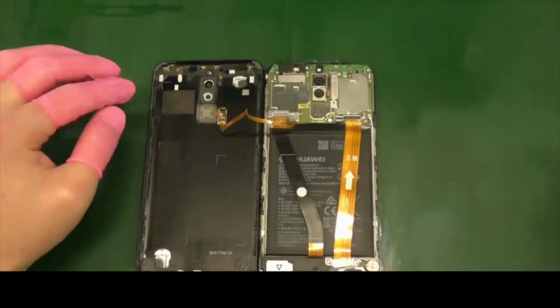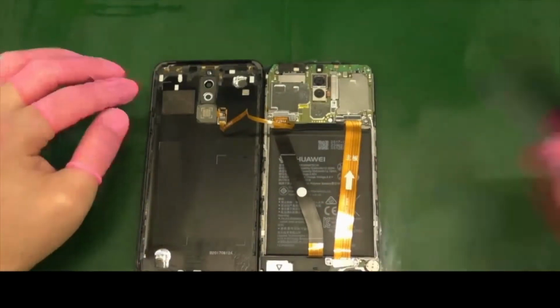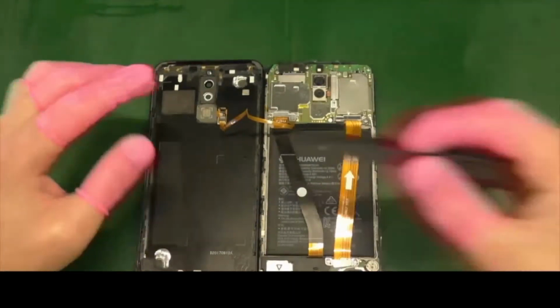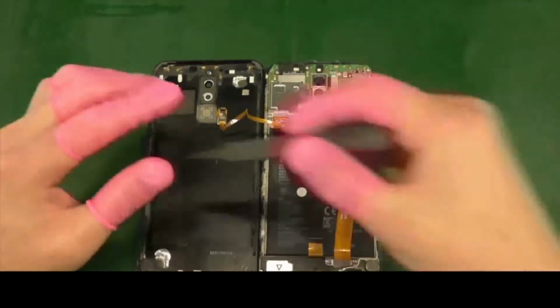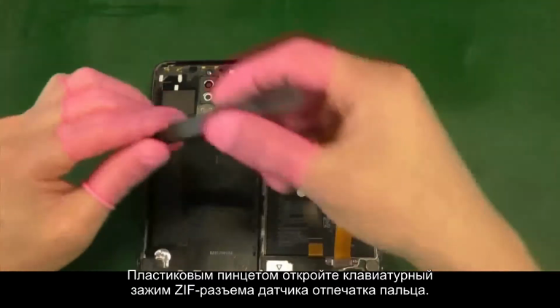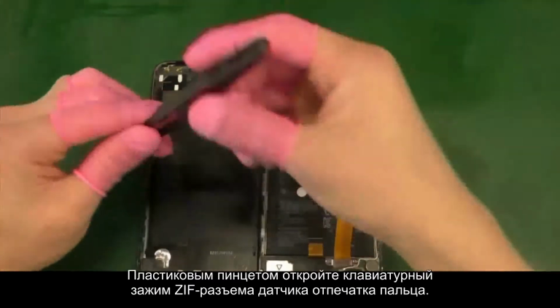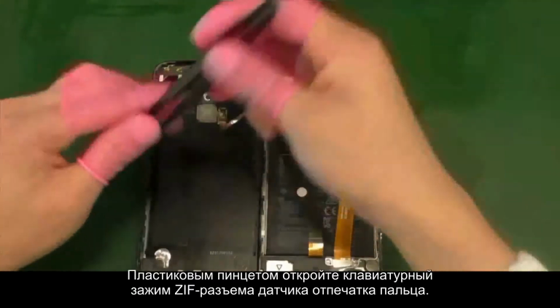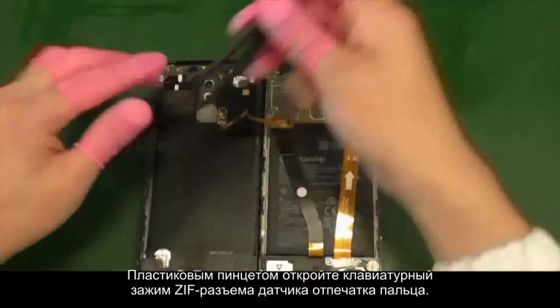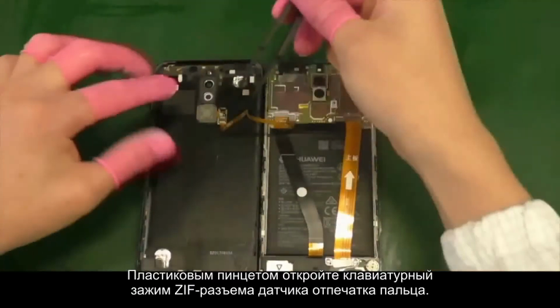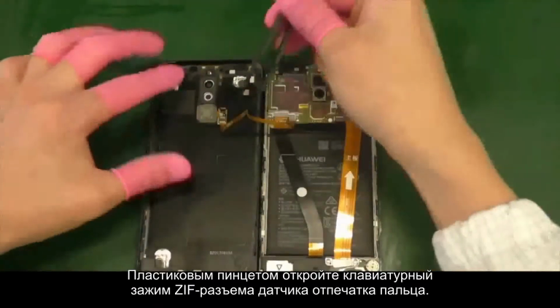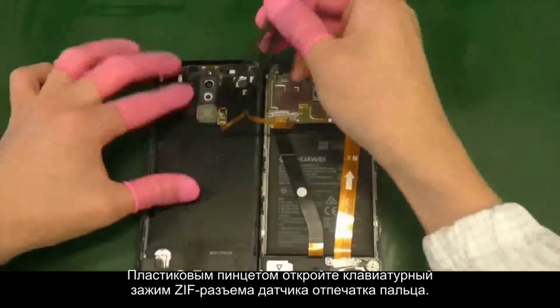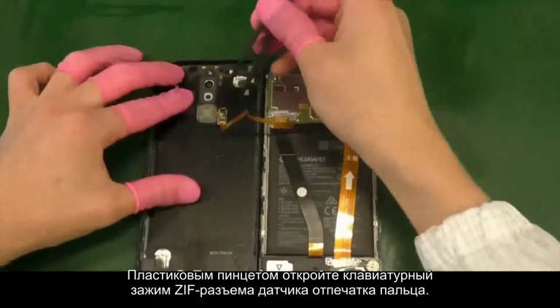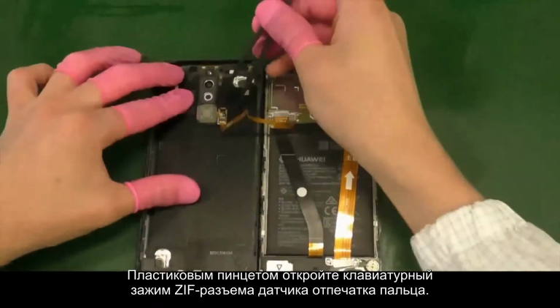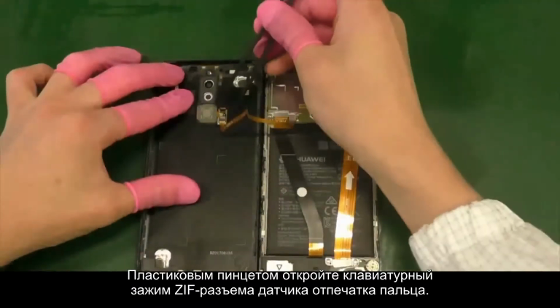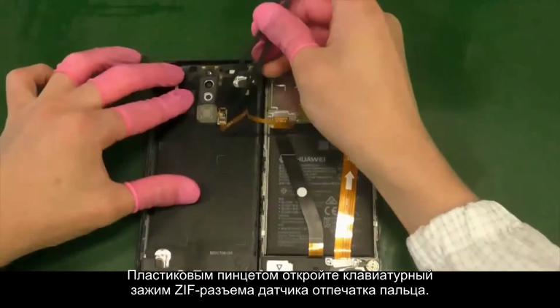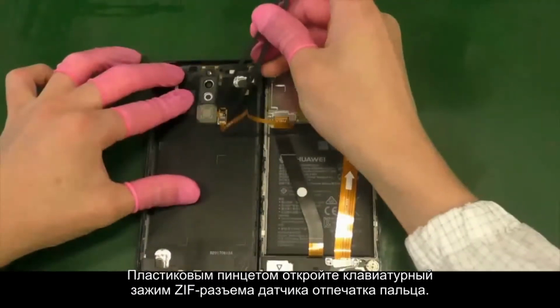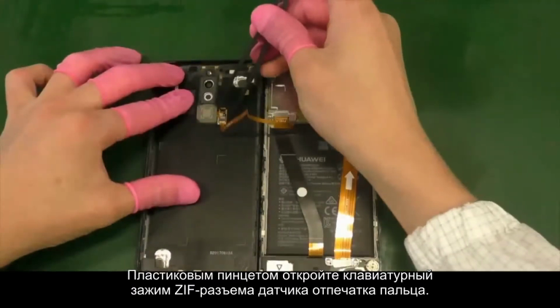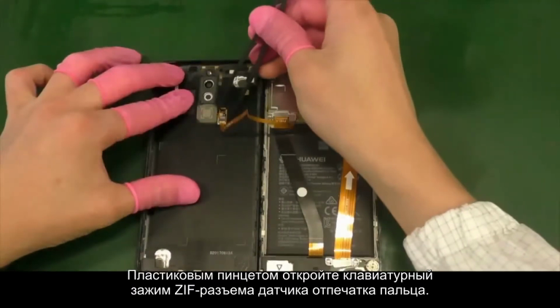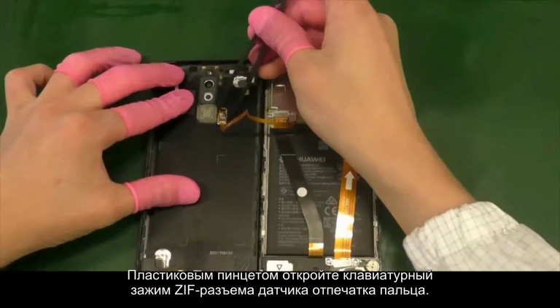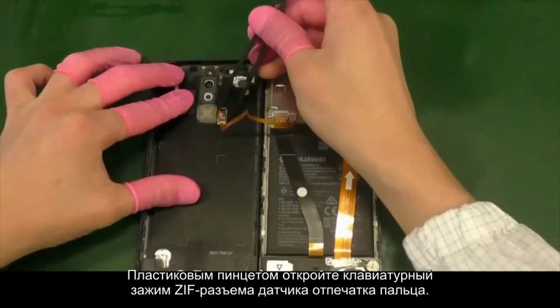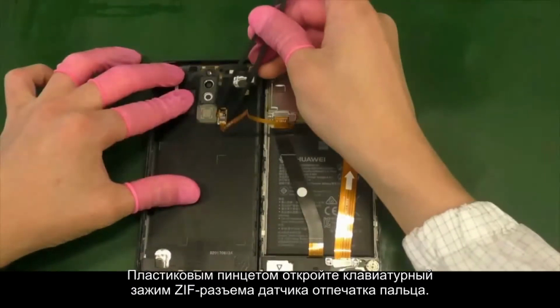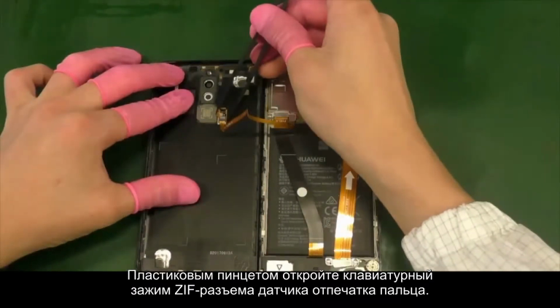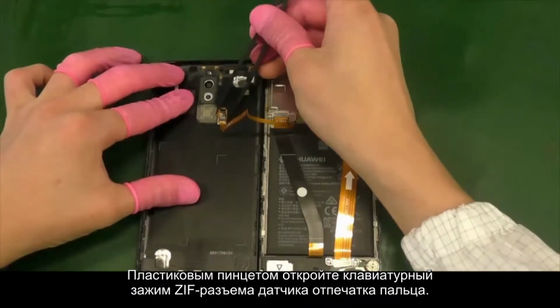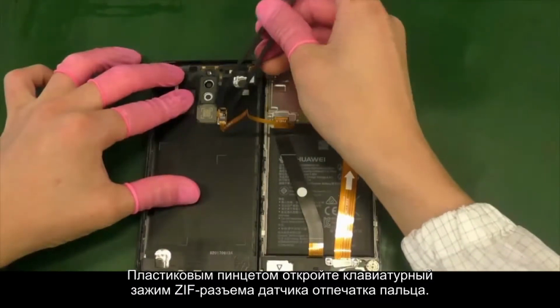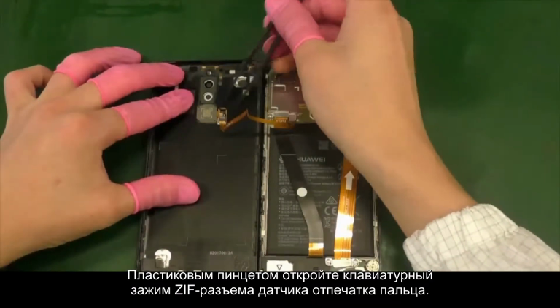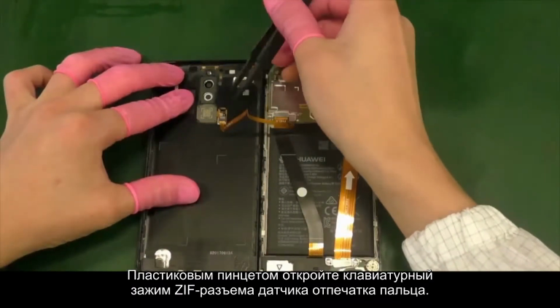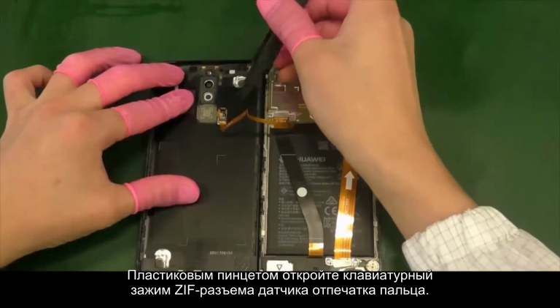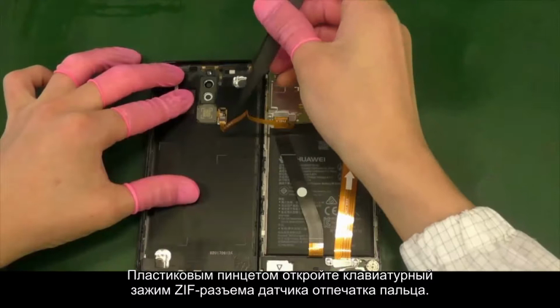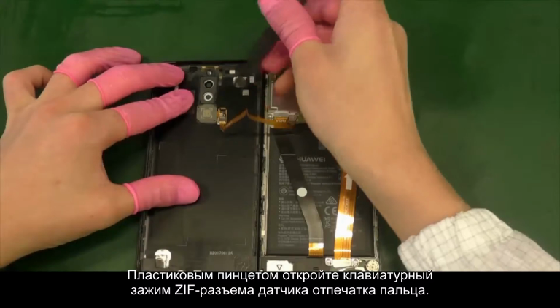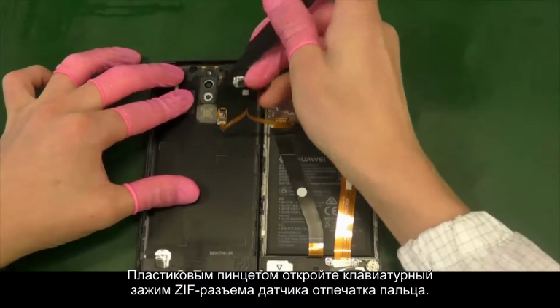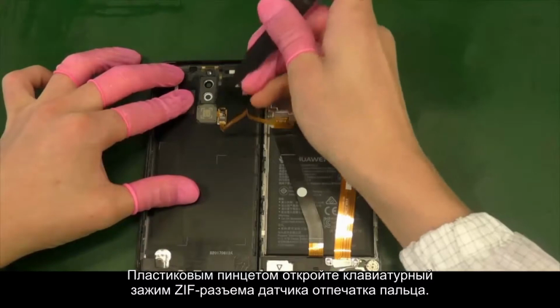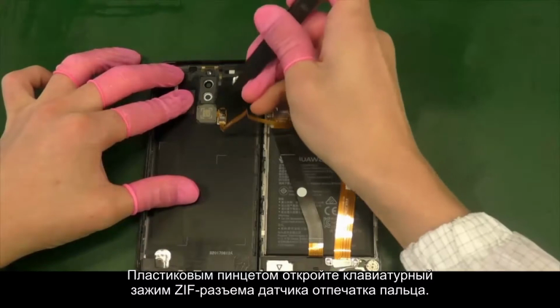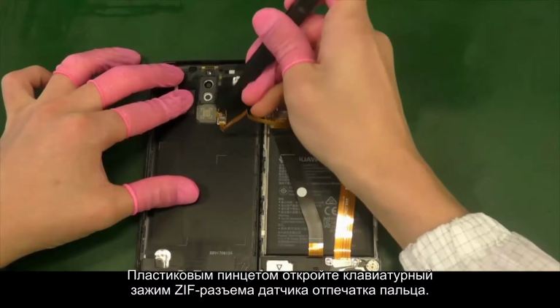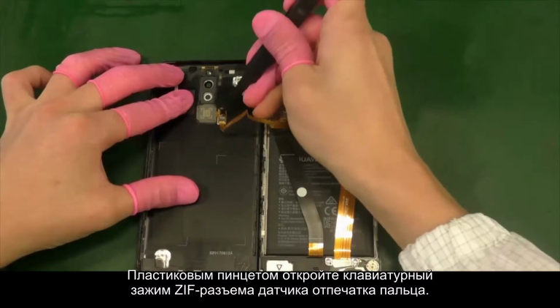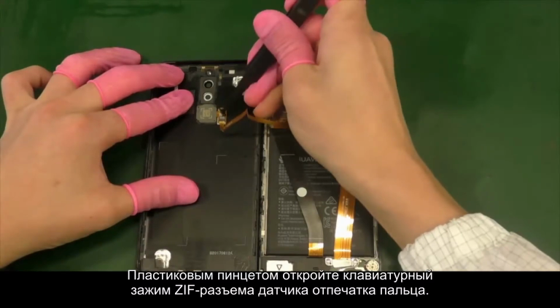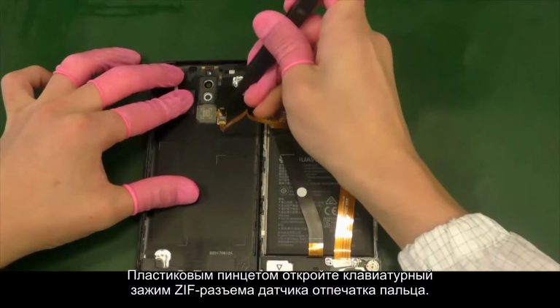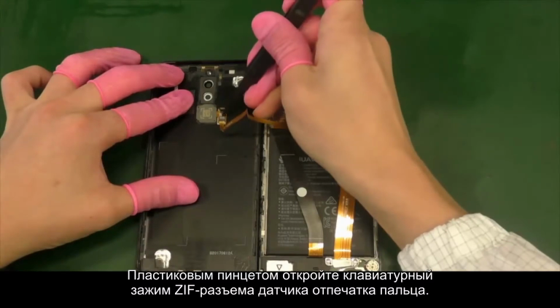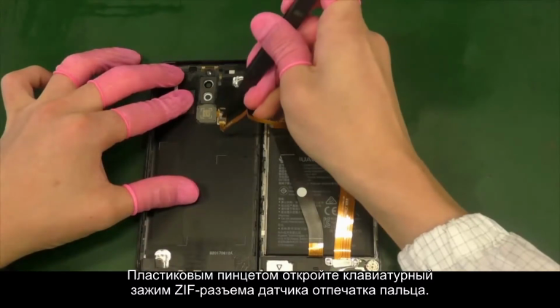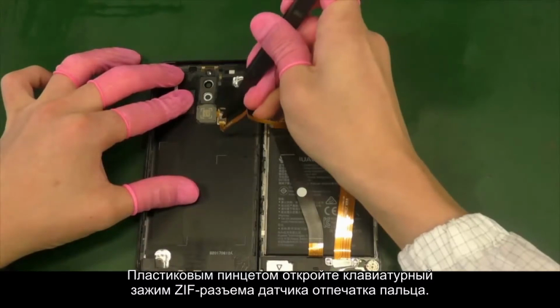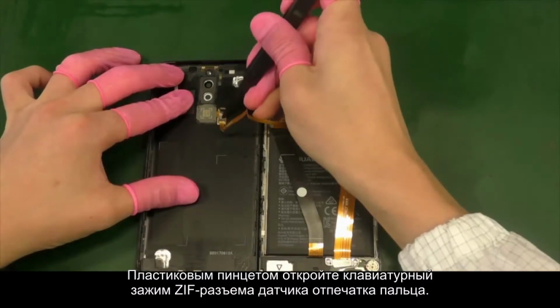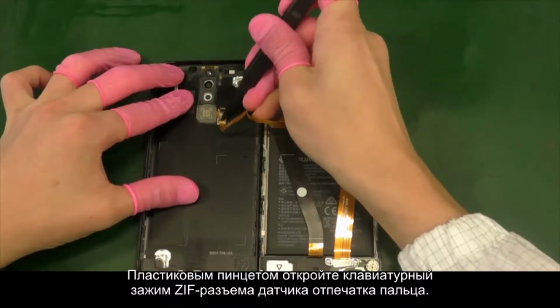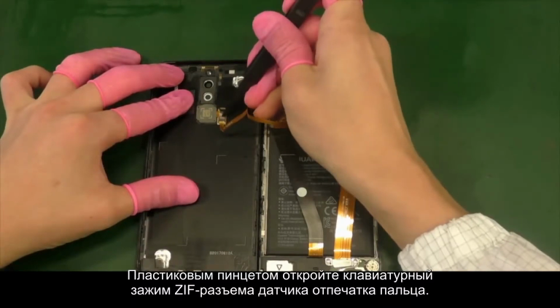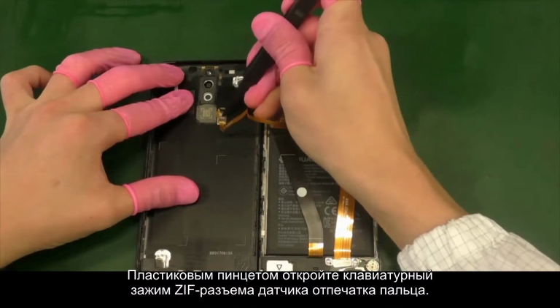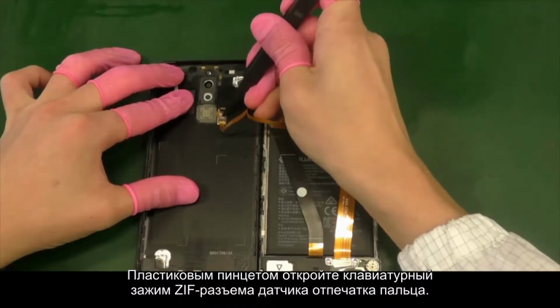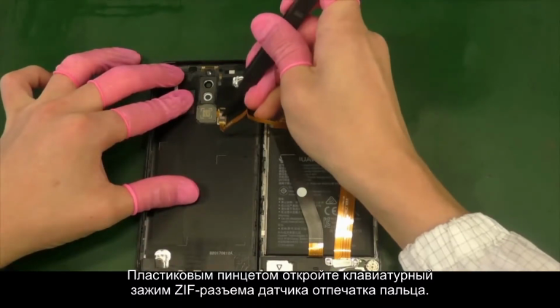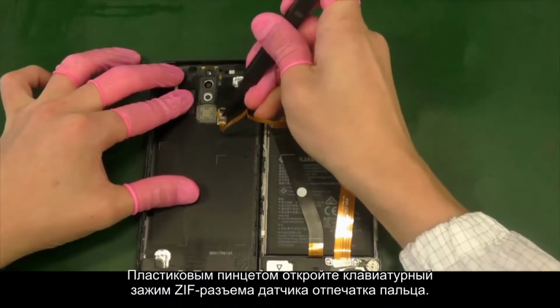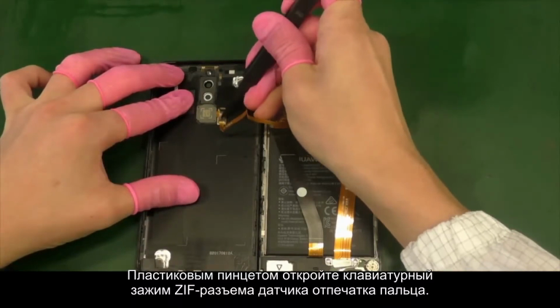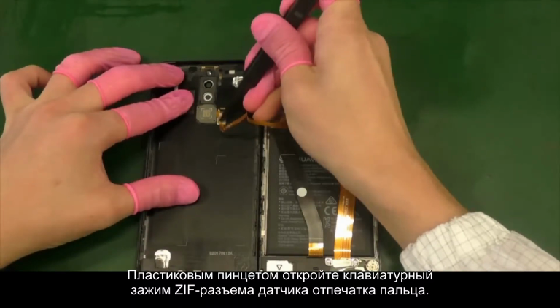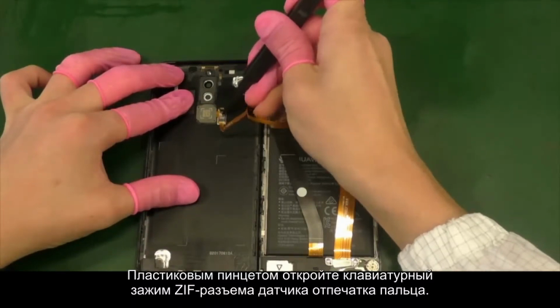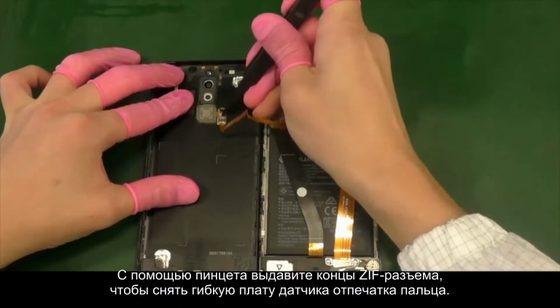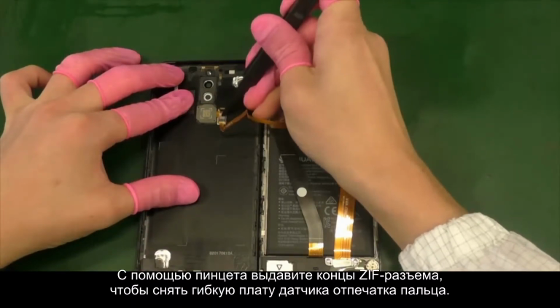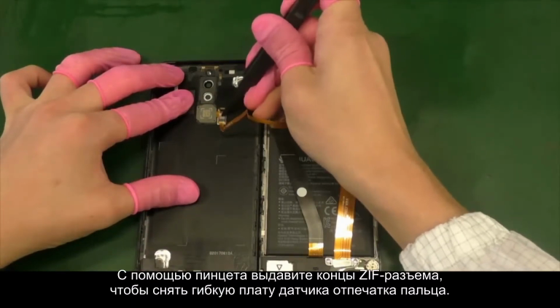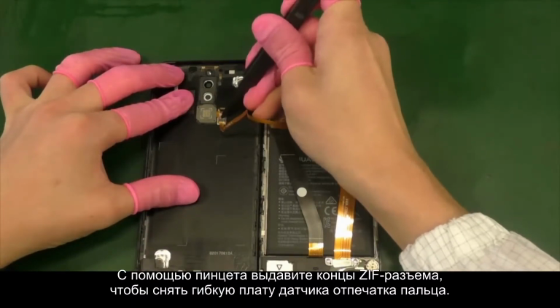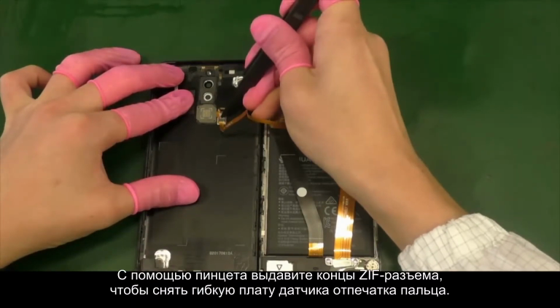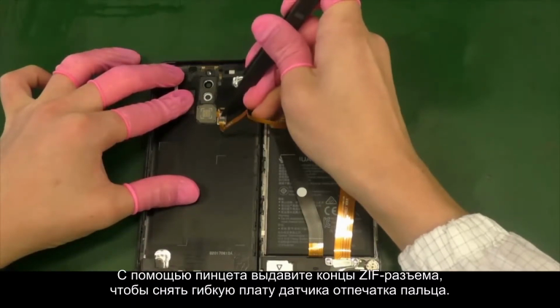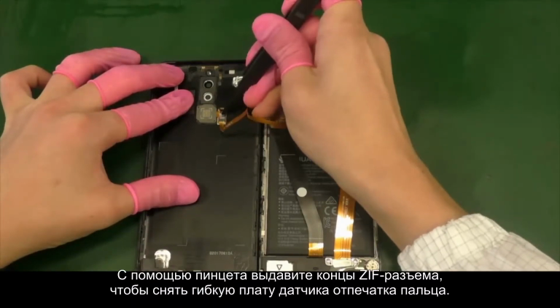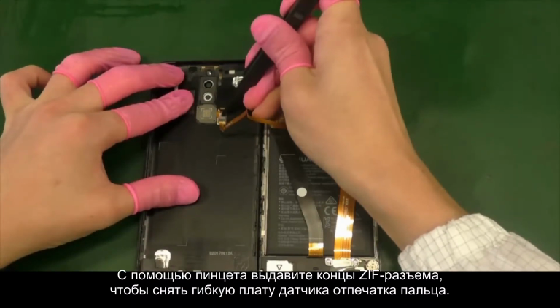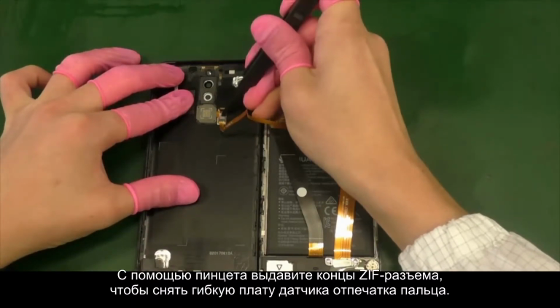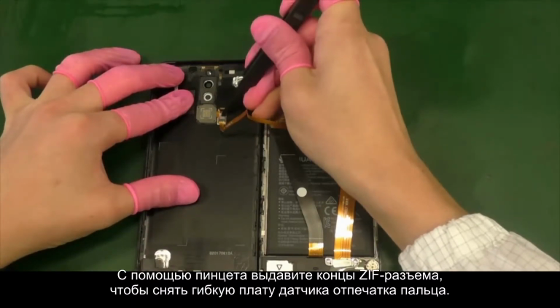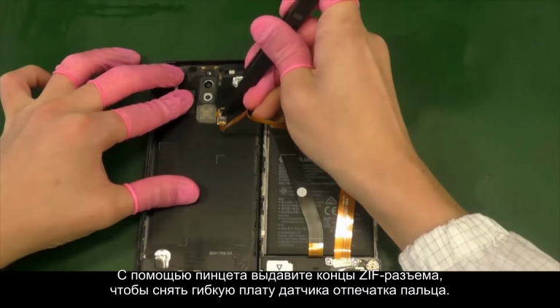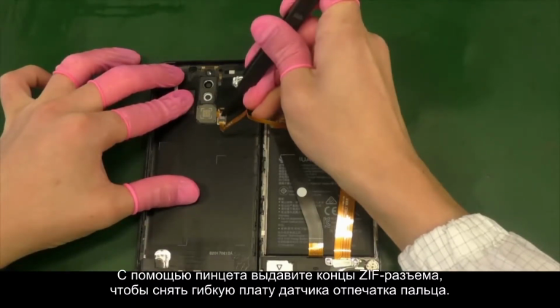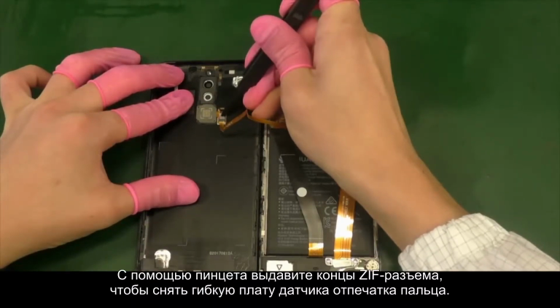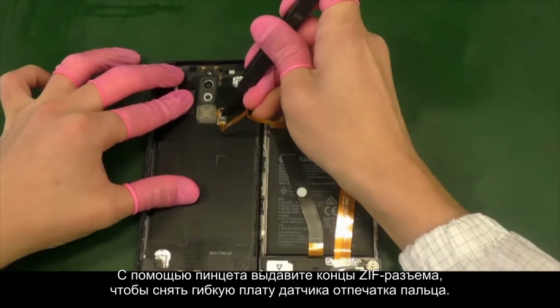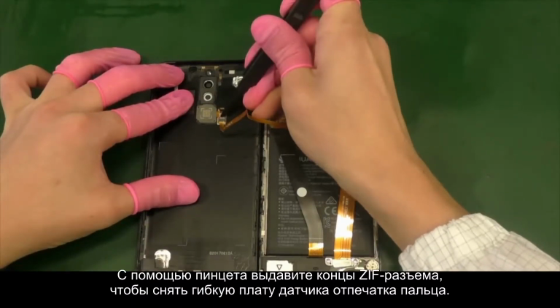Use the ESD plastic tweezers to open the ZIF connector cover and push out the FPC.